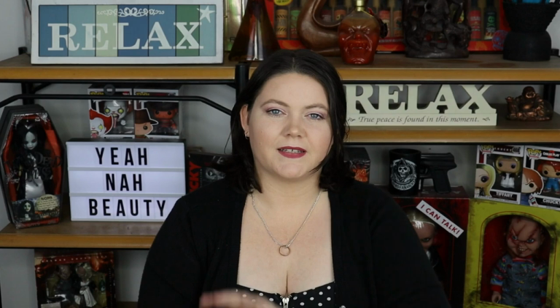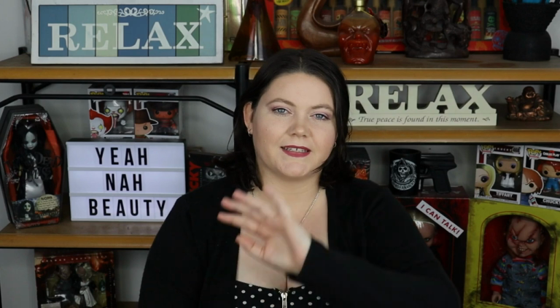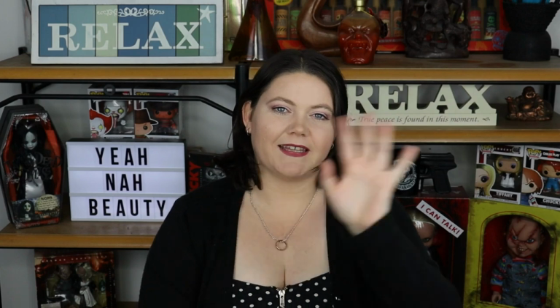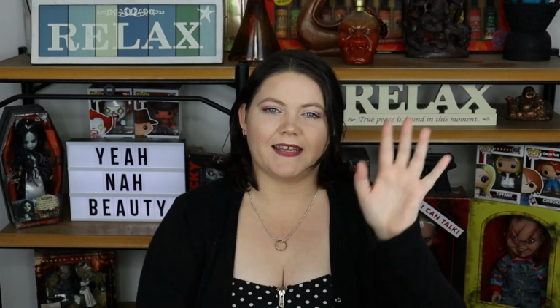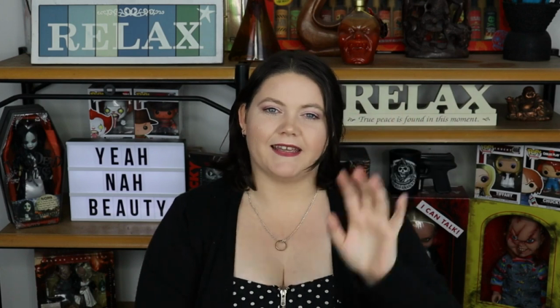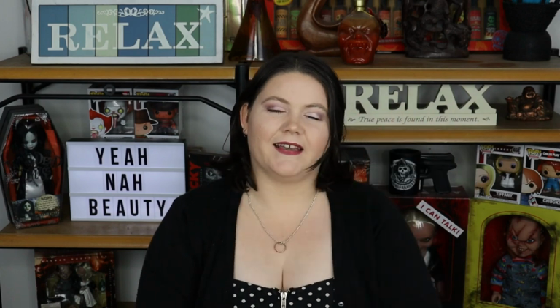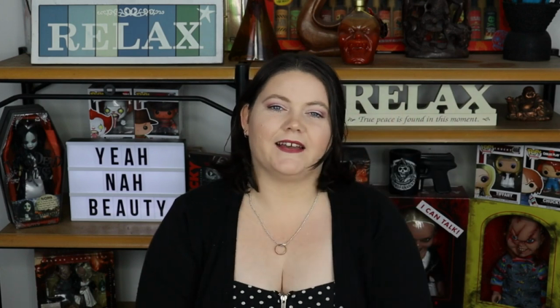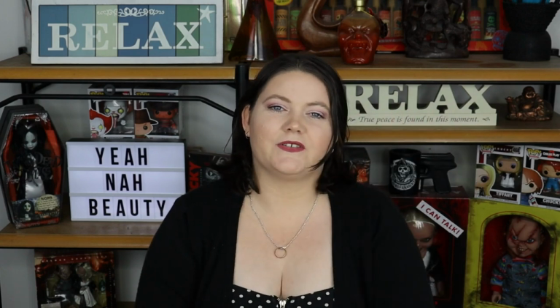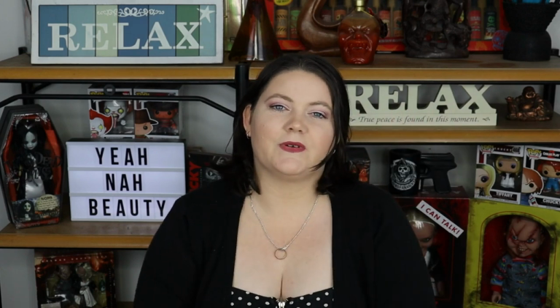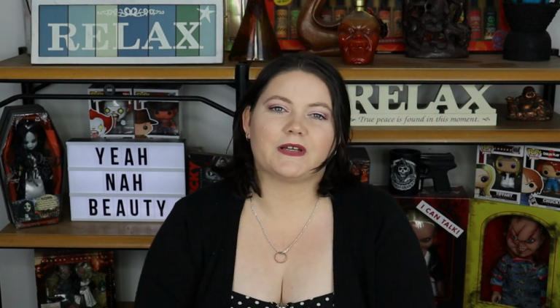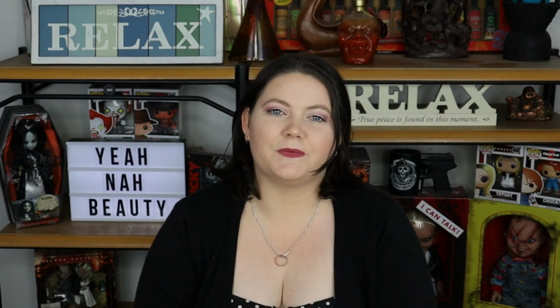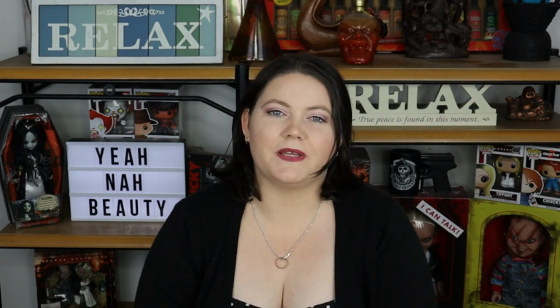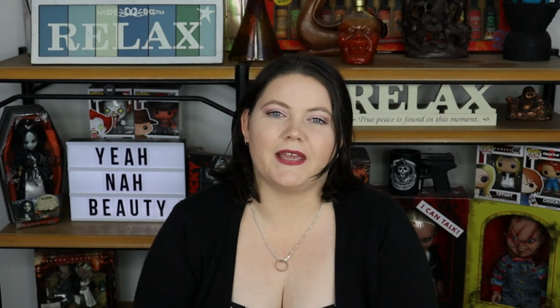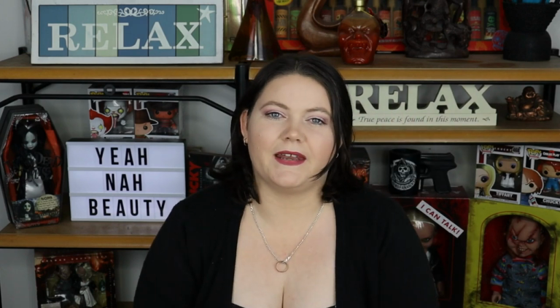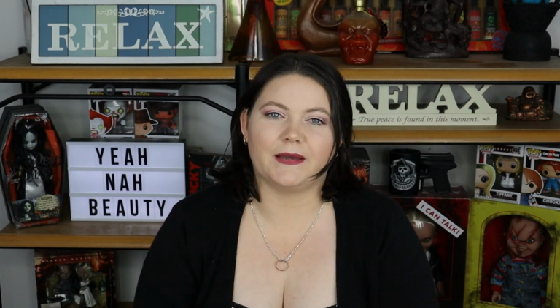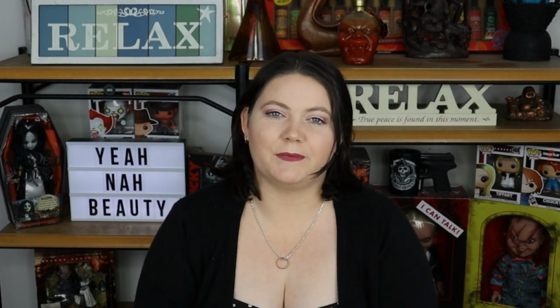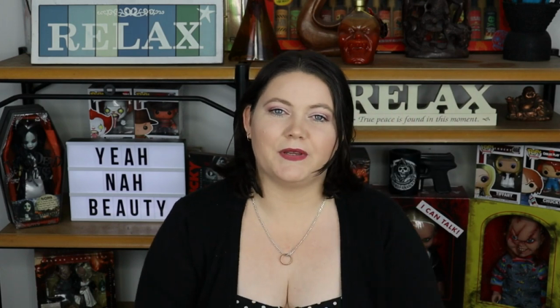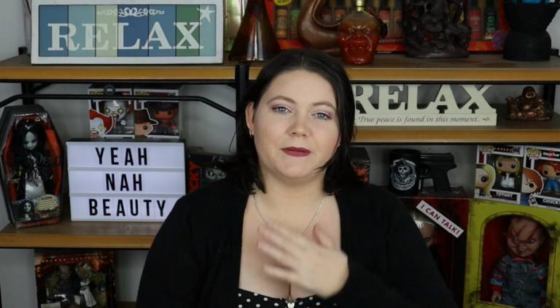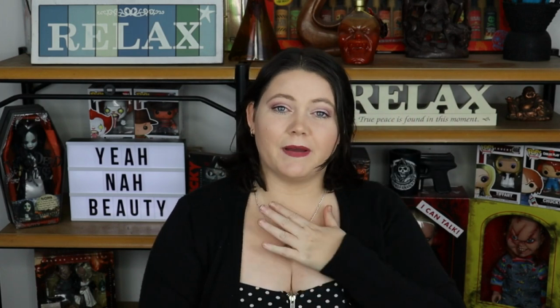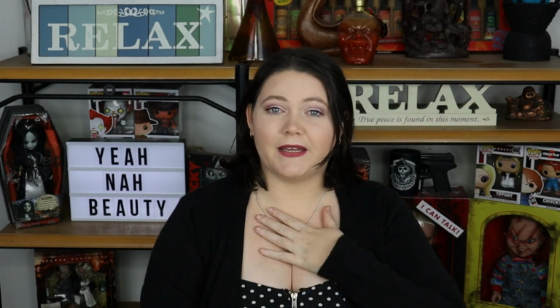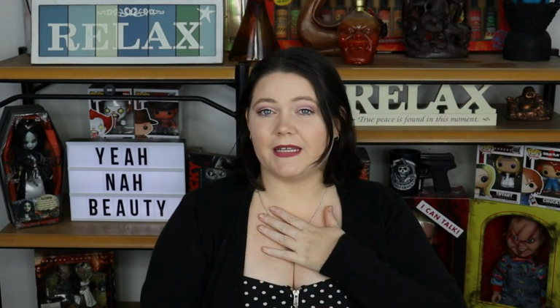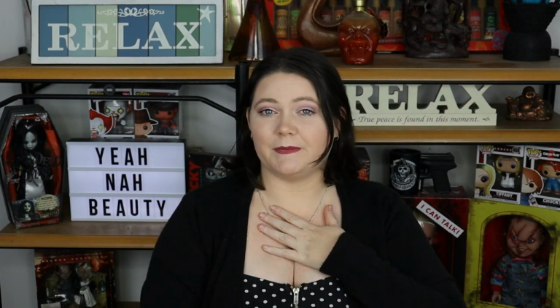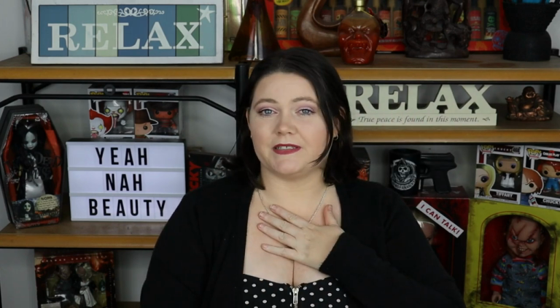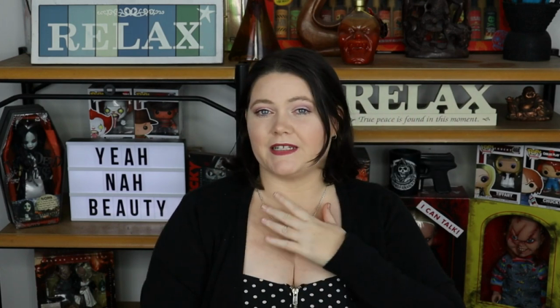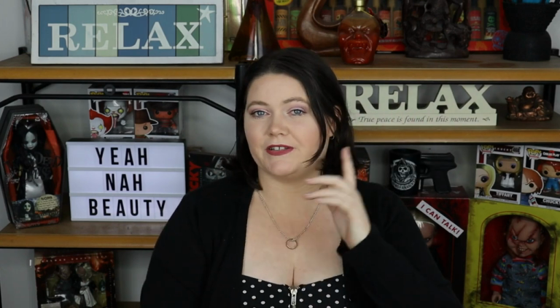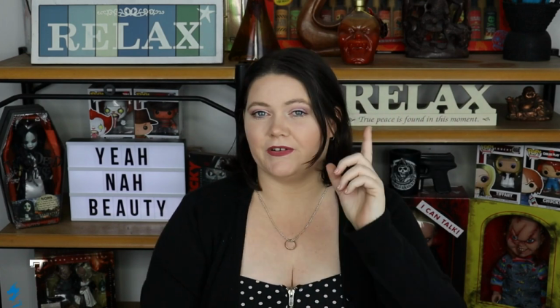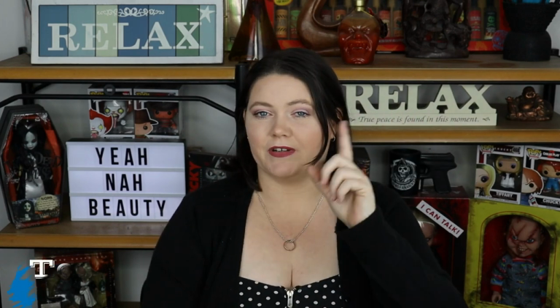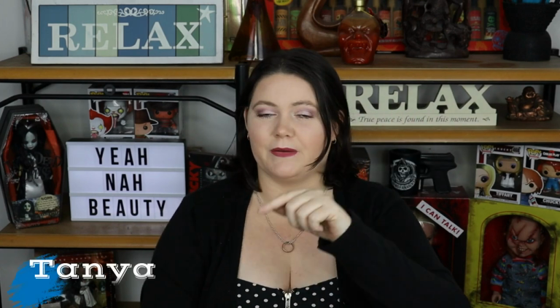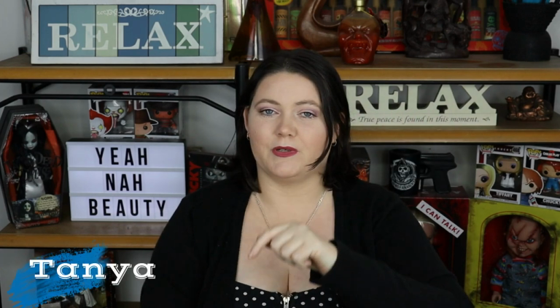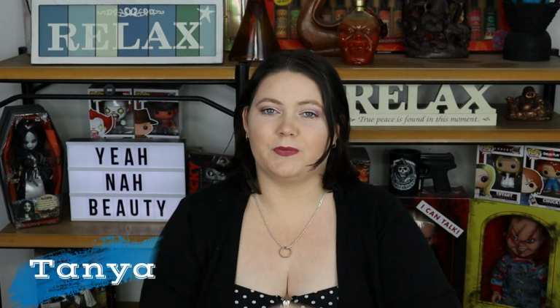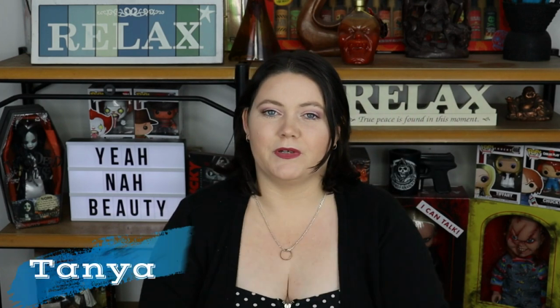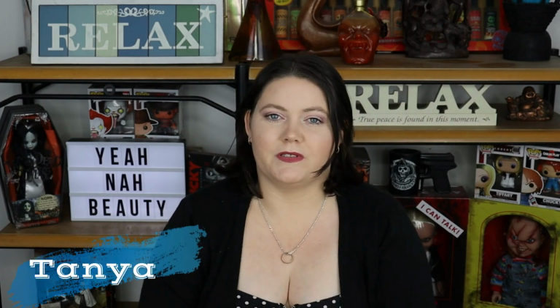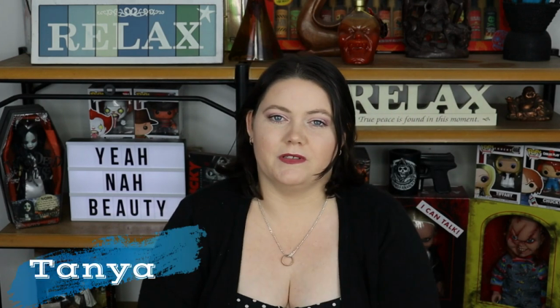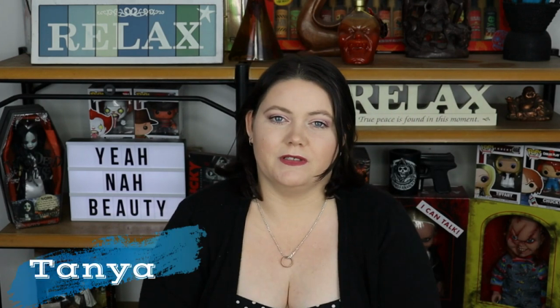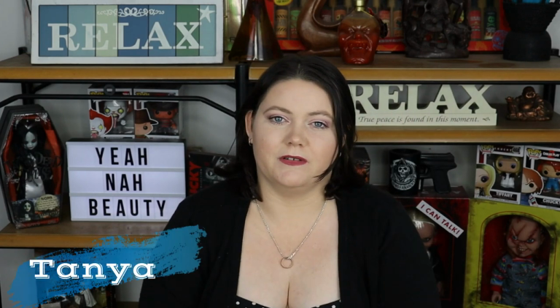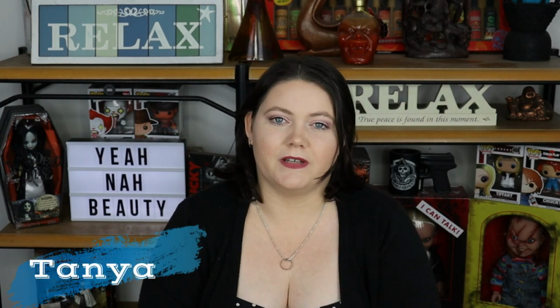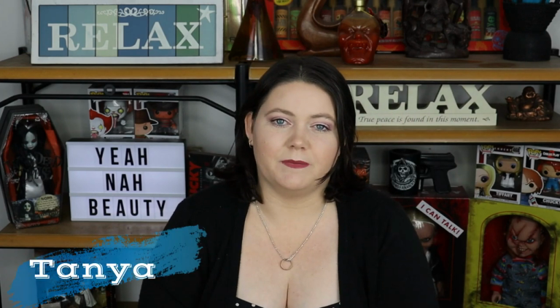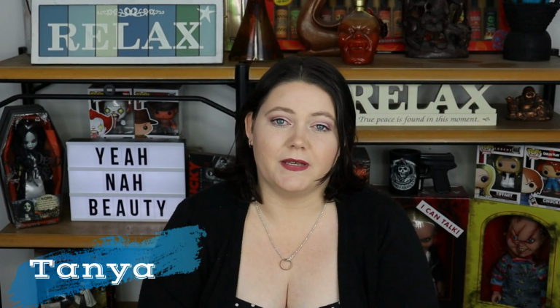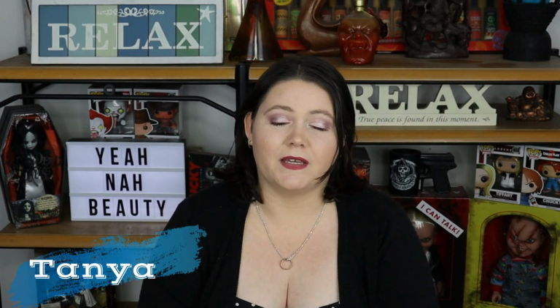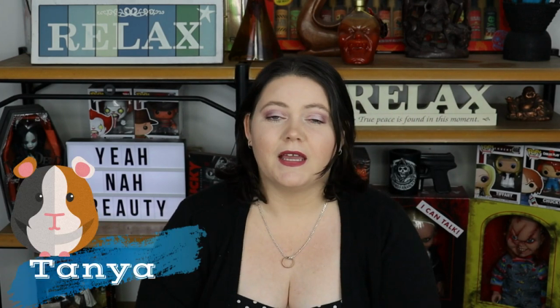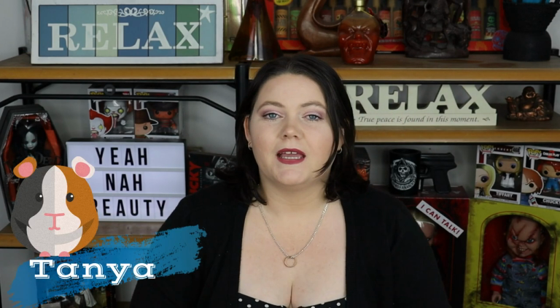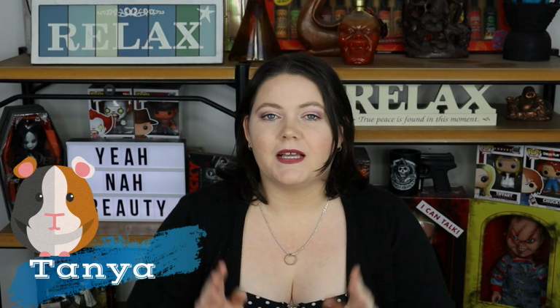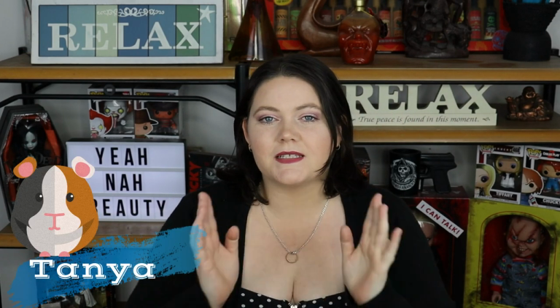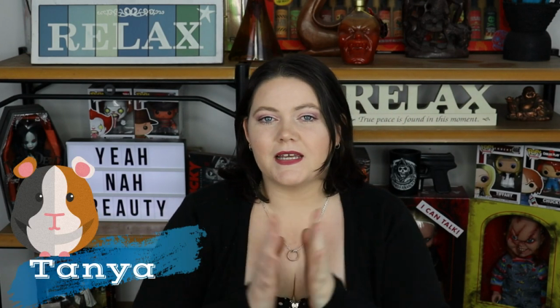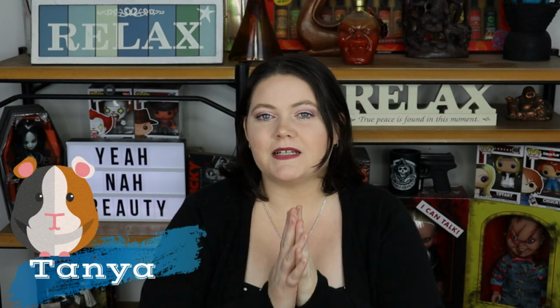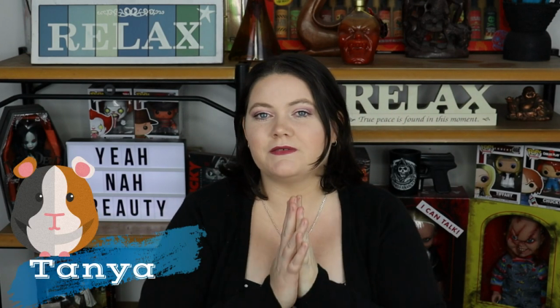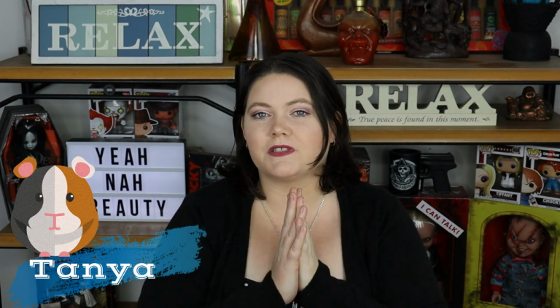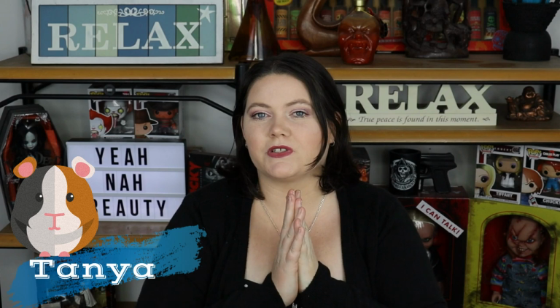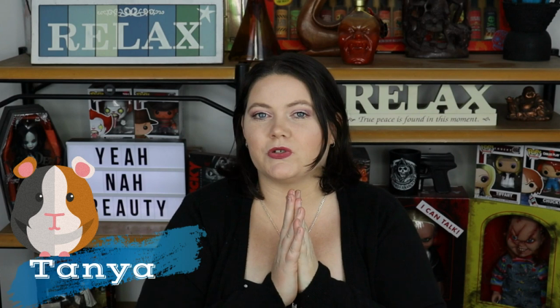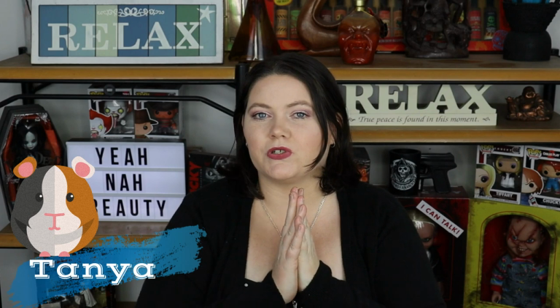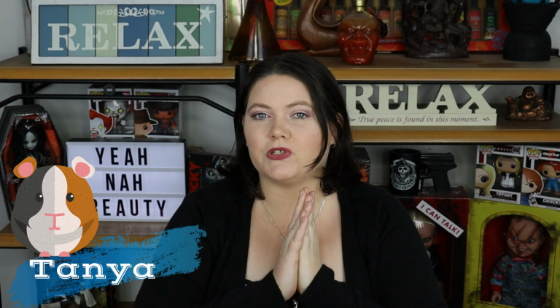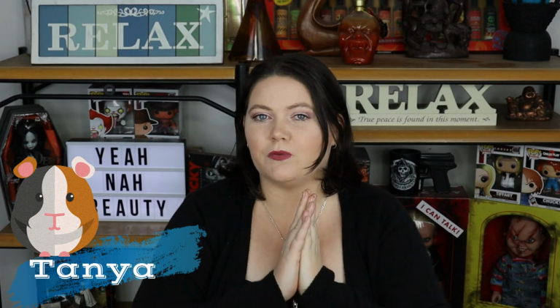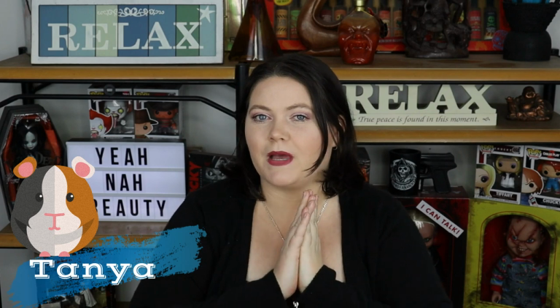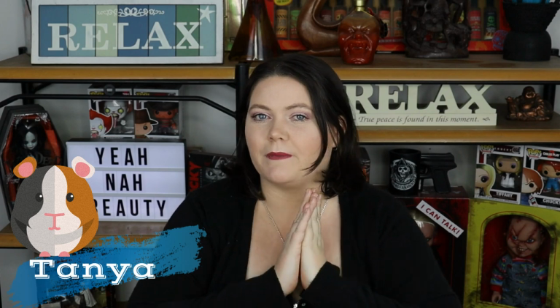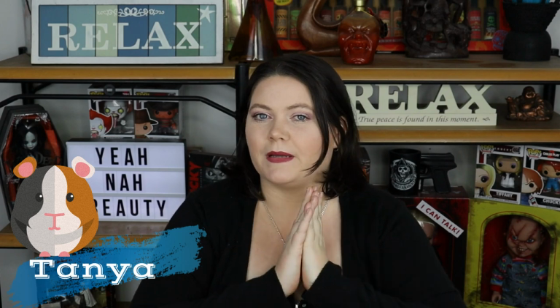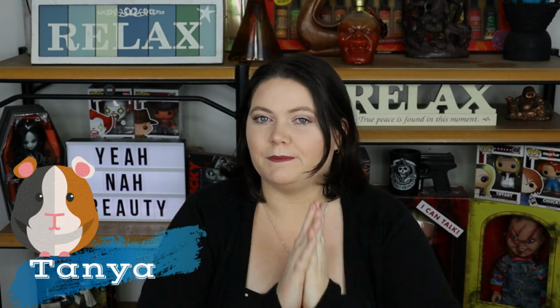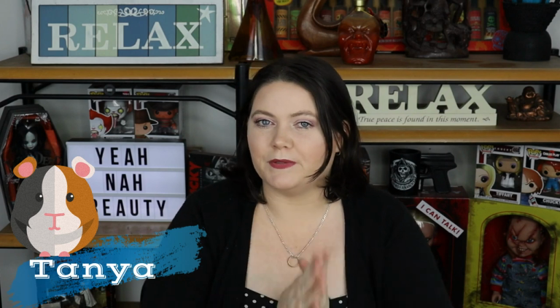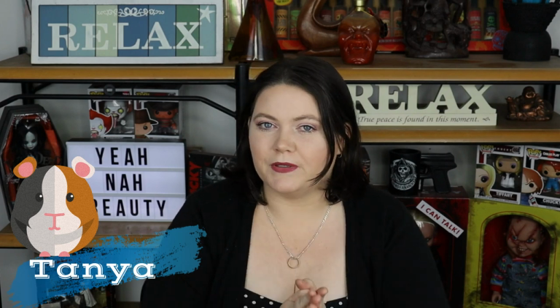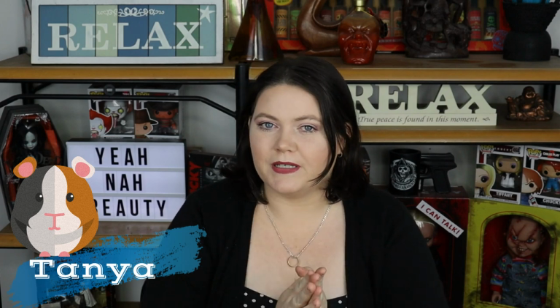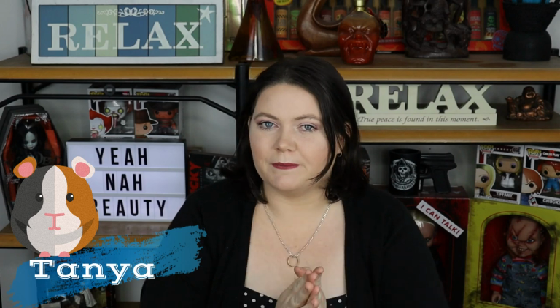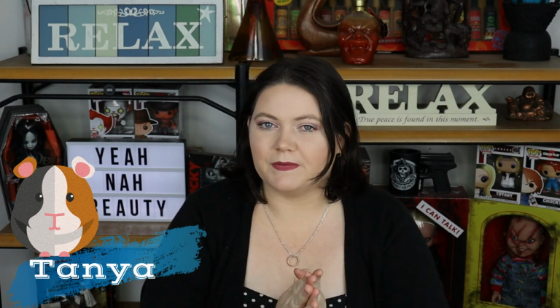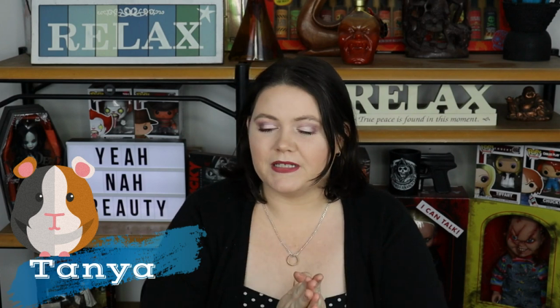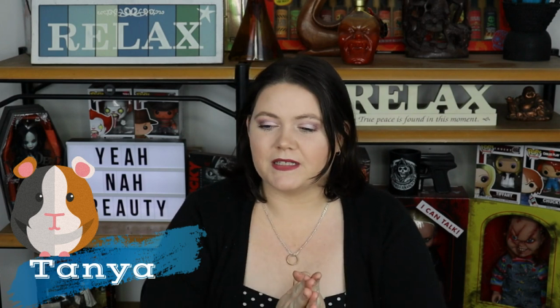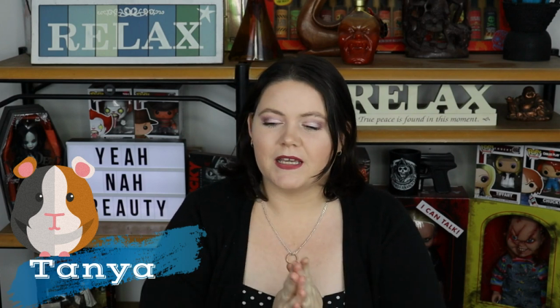G'day guys, welcome to Yeah Now Beauty. My name is Tanya and I'm your personal little guinea pig, and today I wanted to talk to you about my beauty empties.